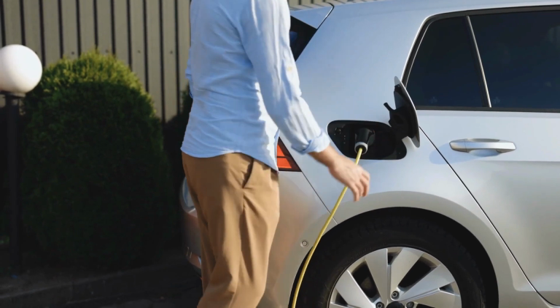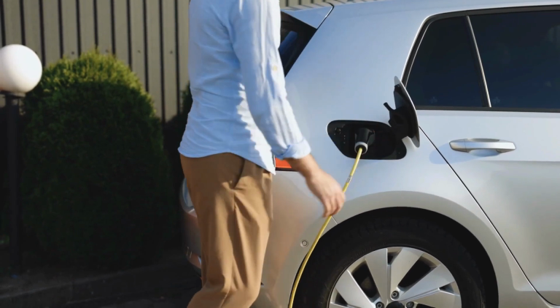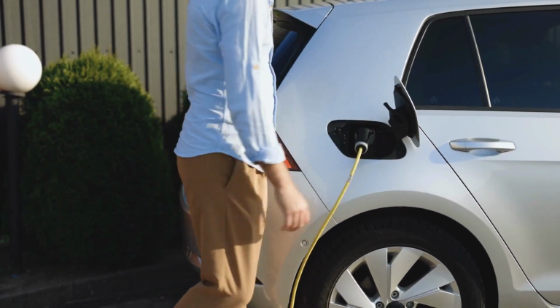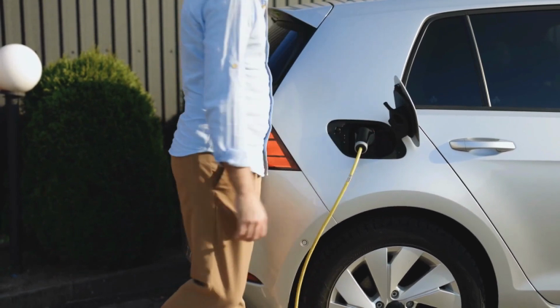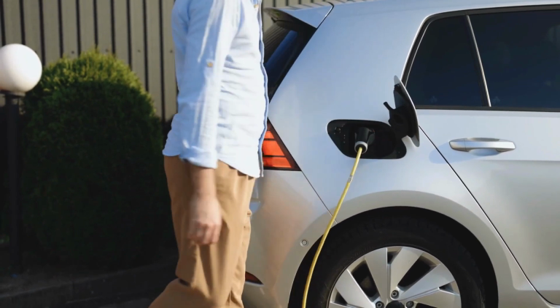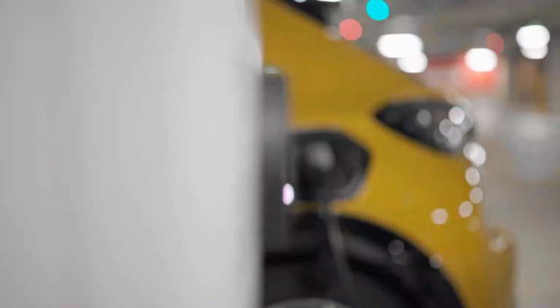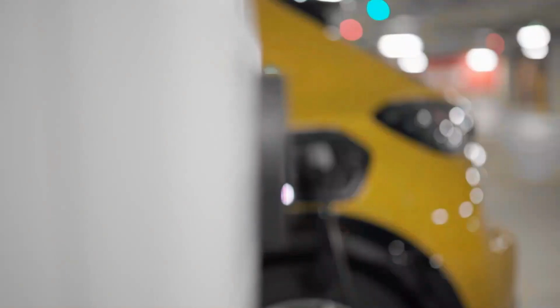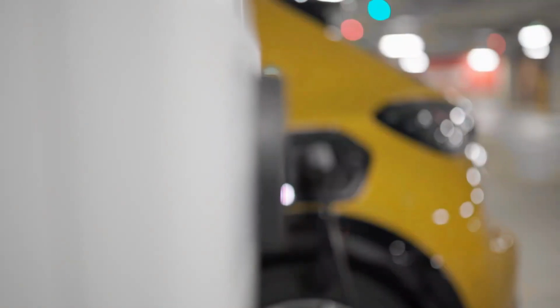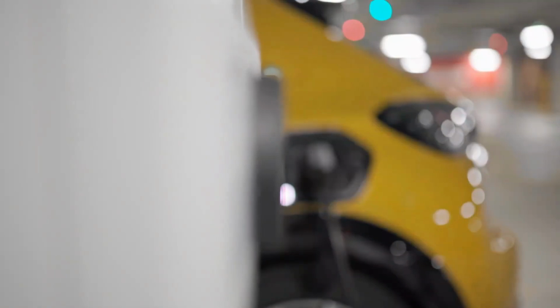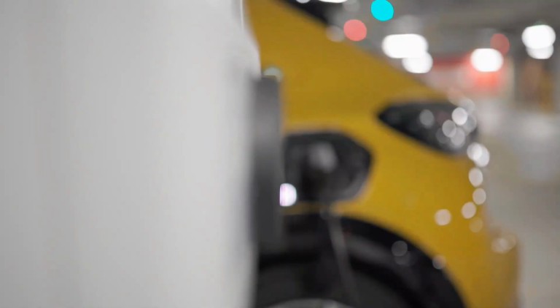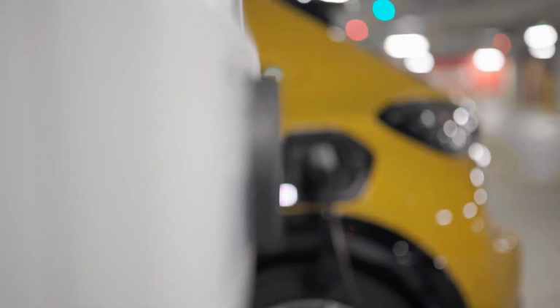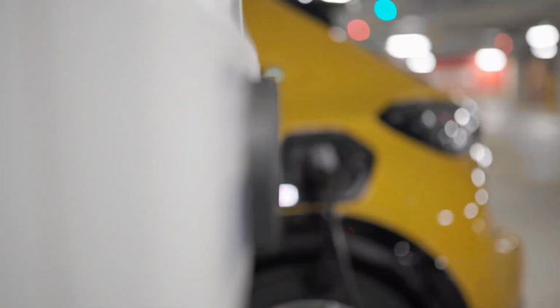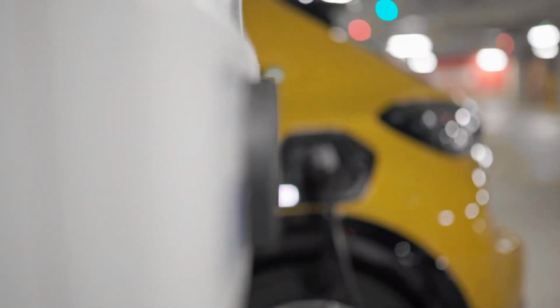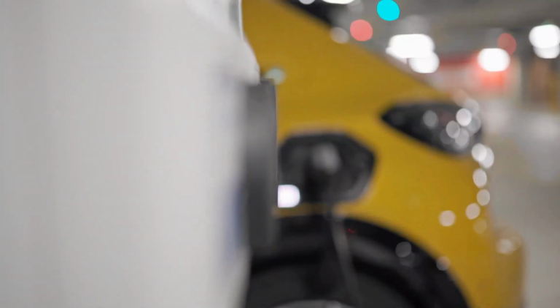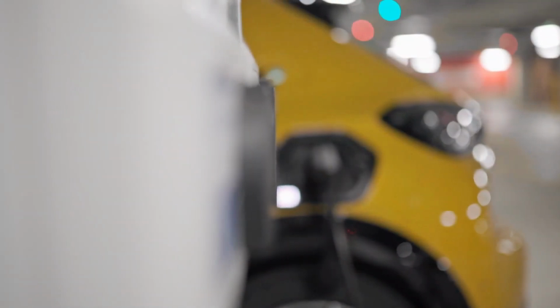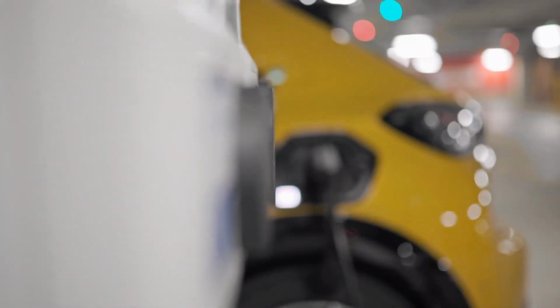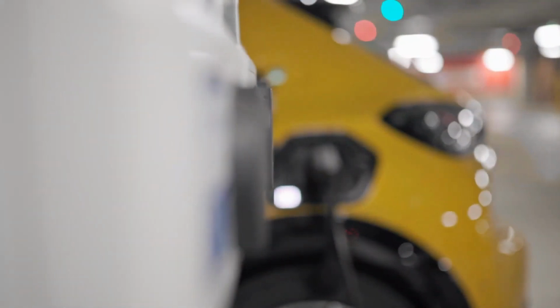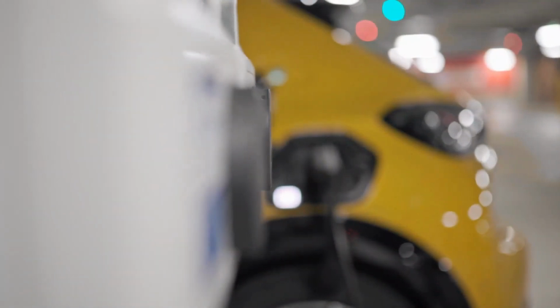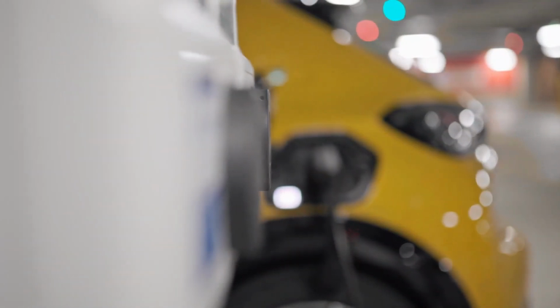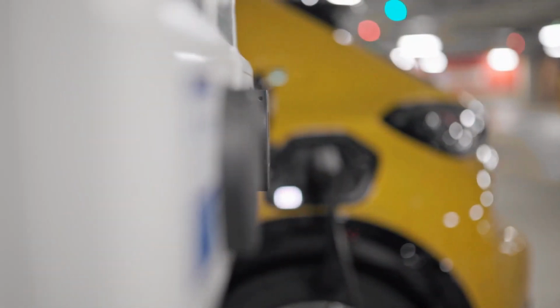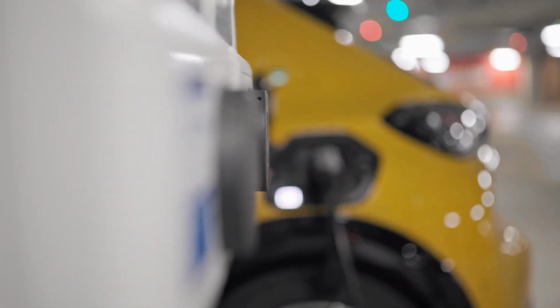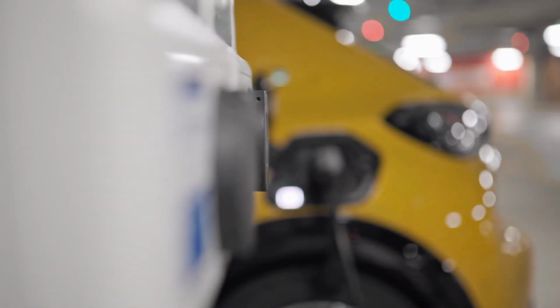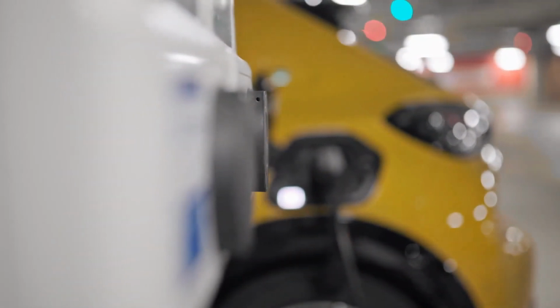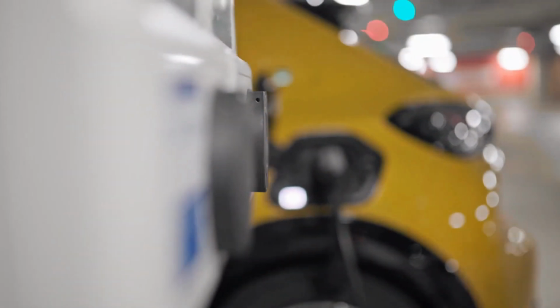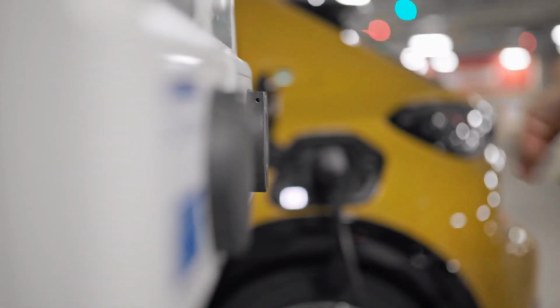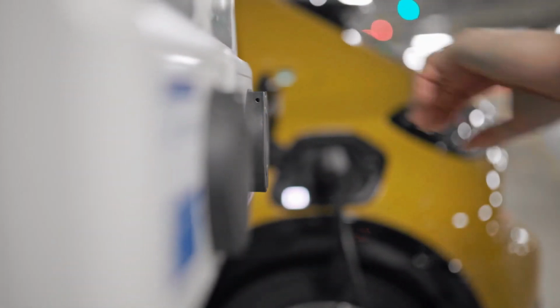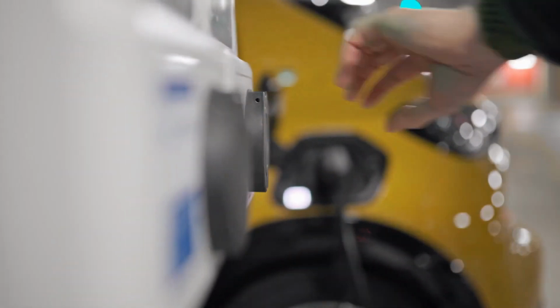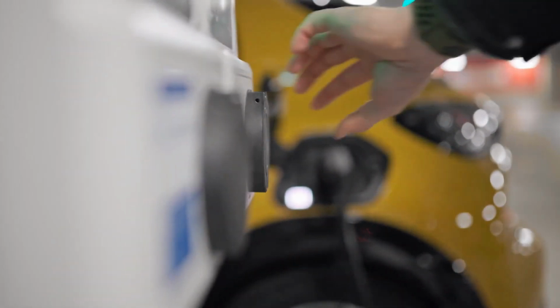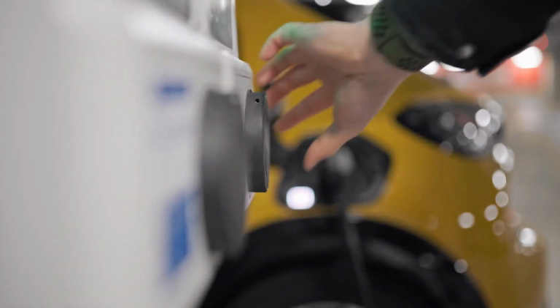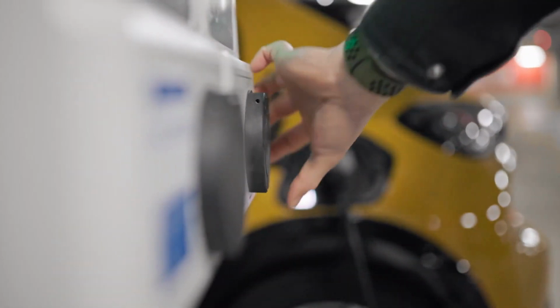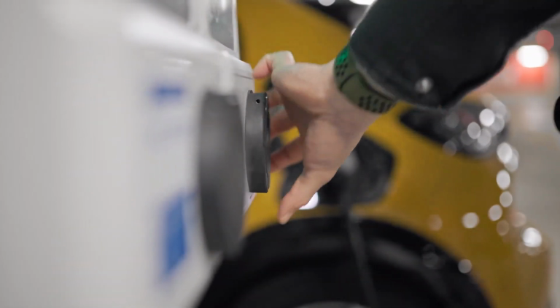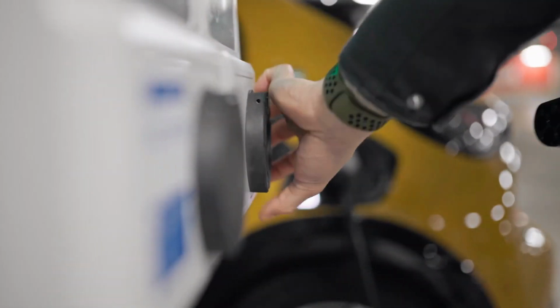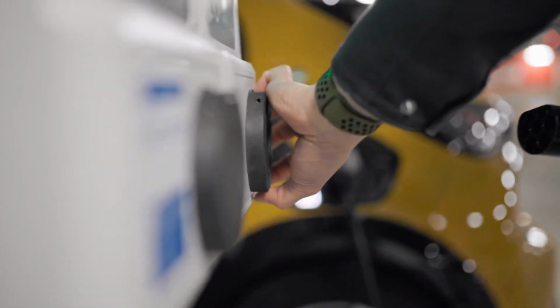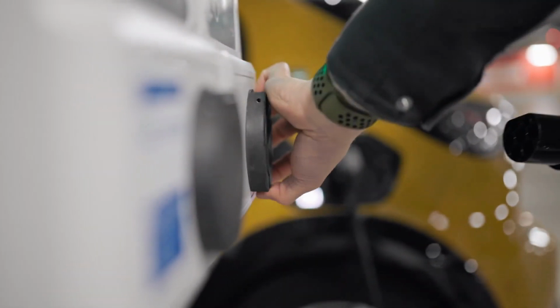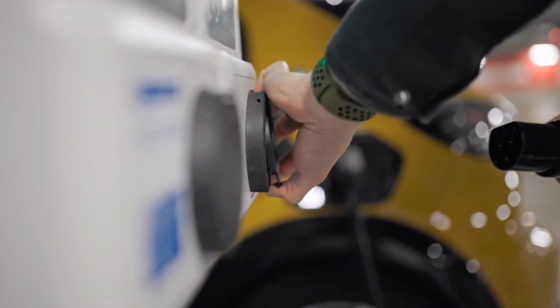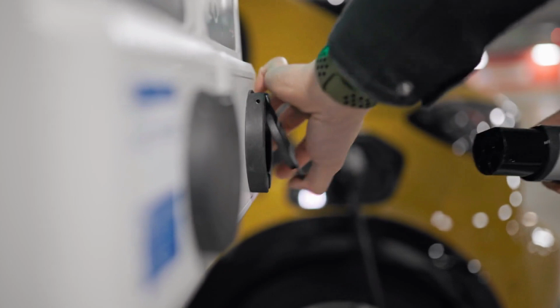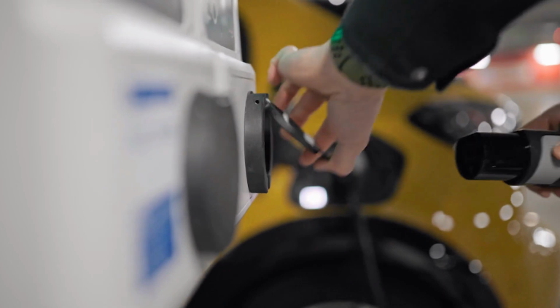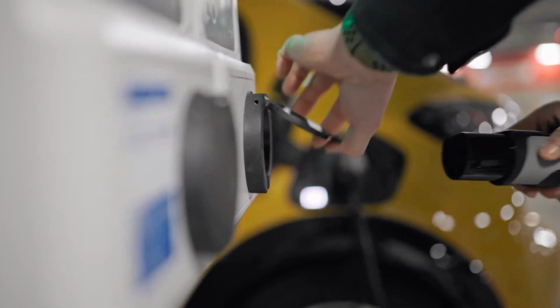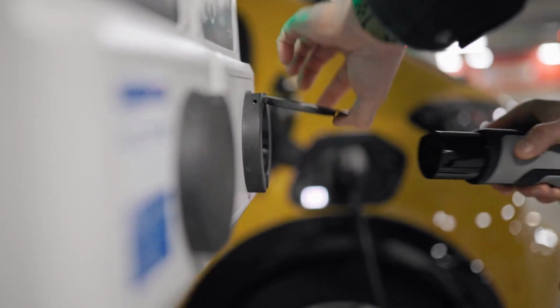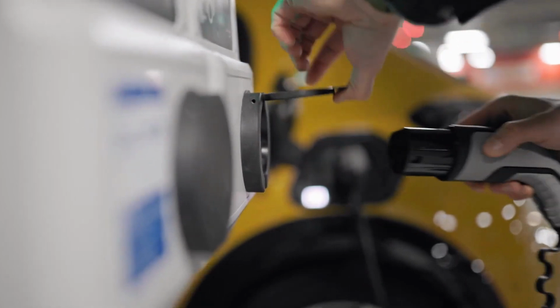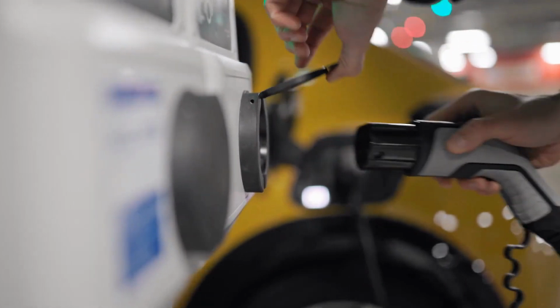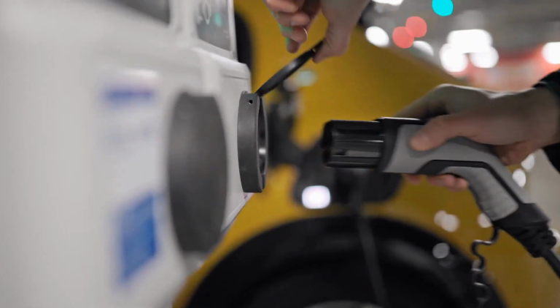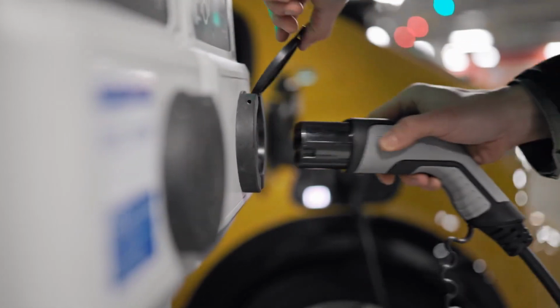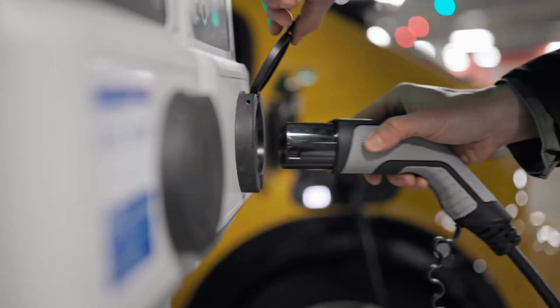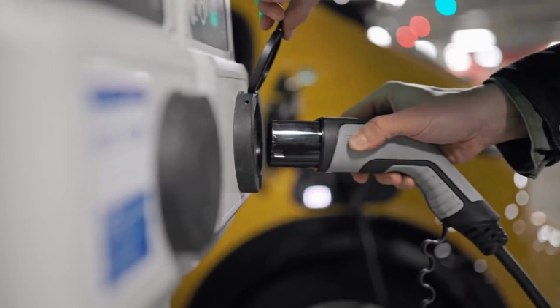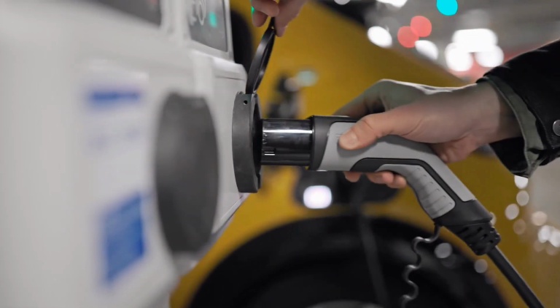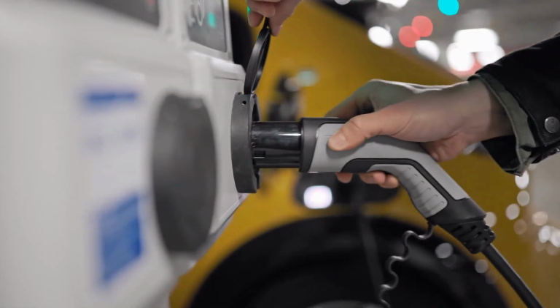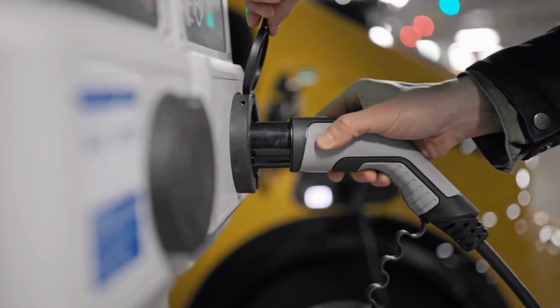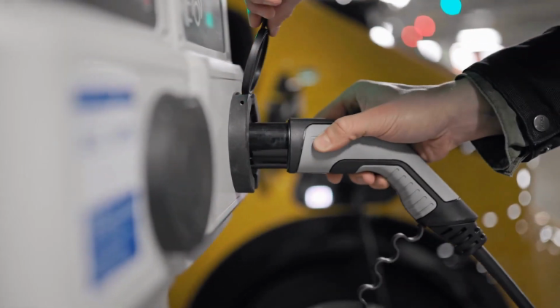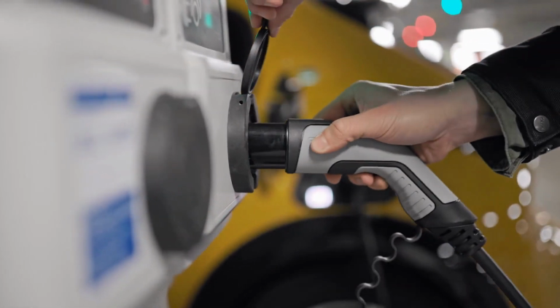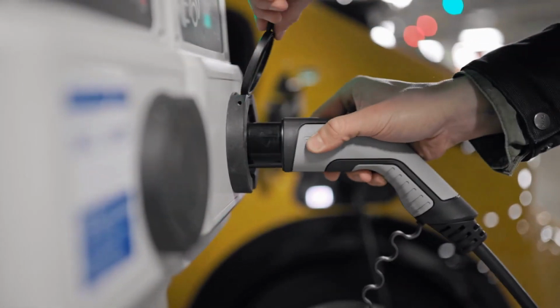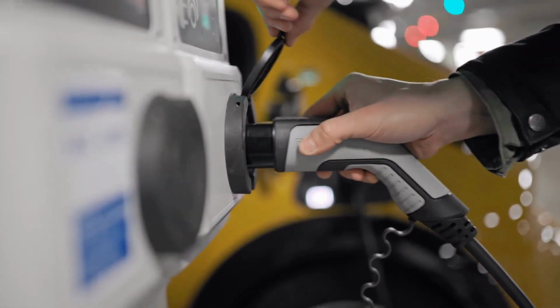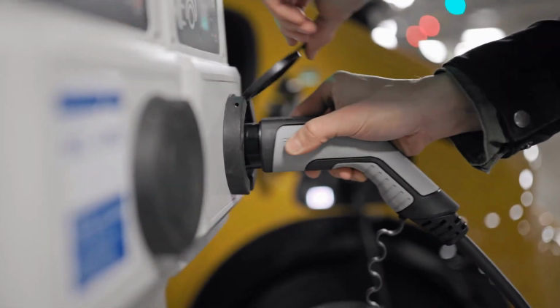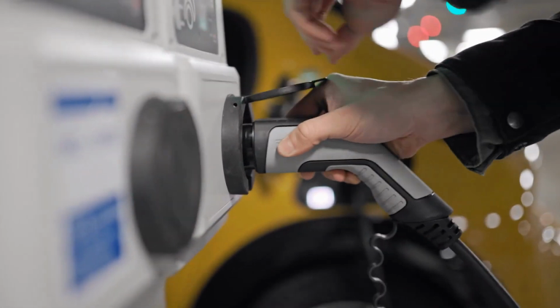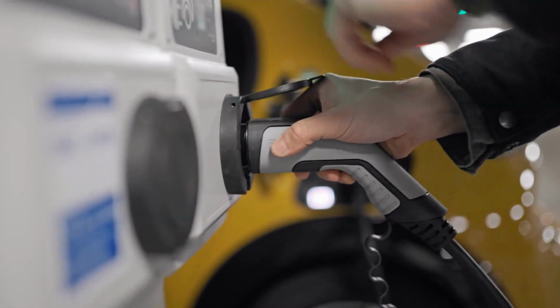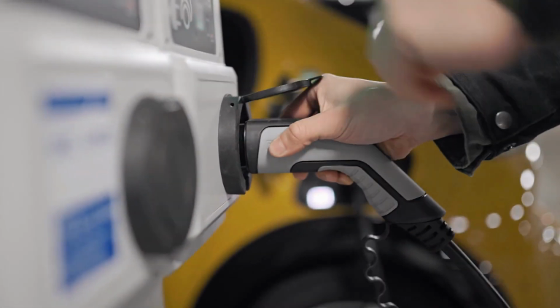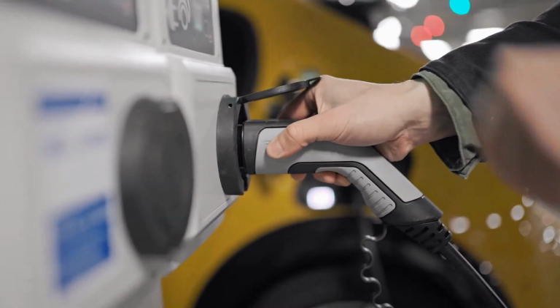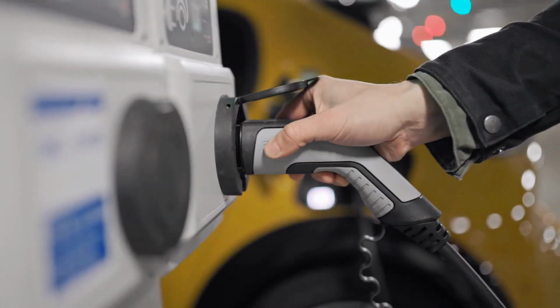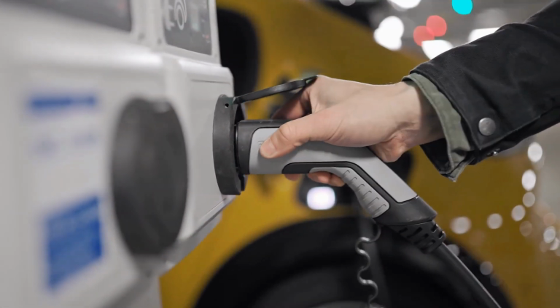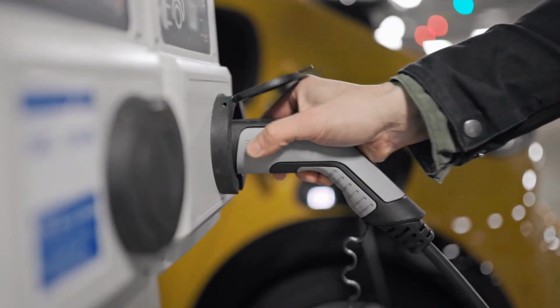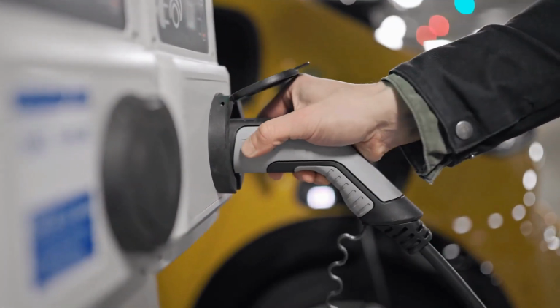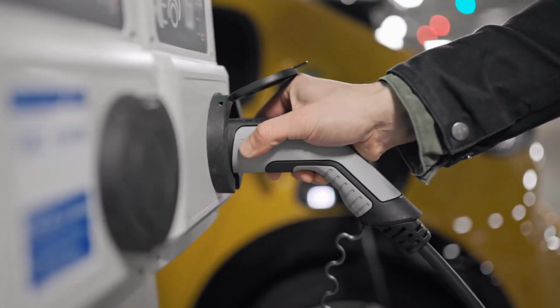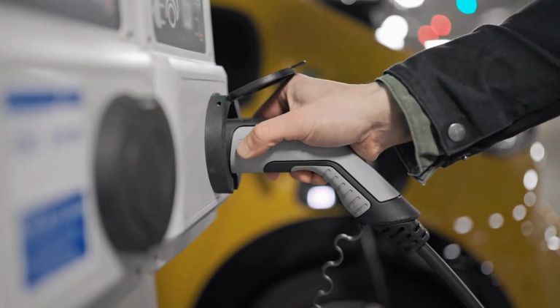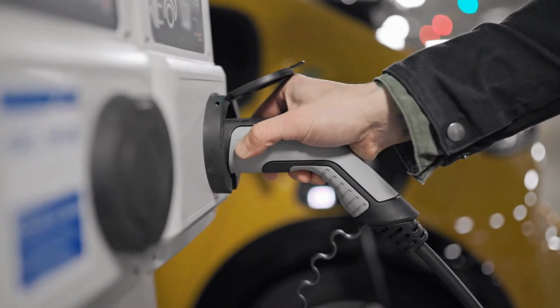If you choose from this list, you can rest assured that you are buying the best Level 1 EV charger in the market. So let's go for the top 5.